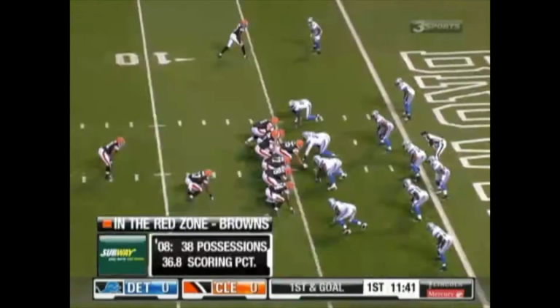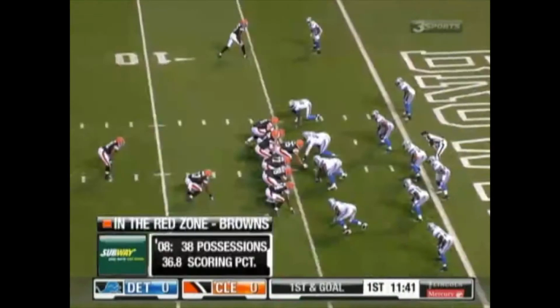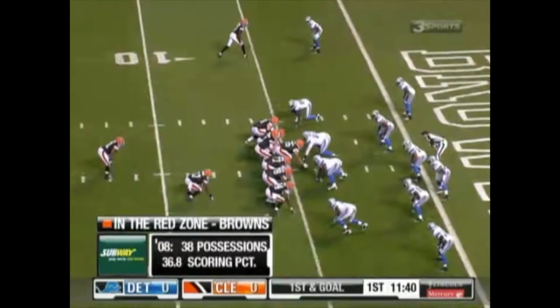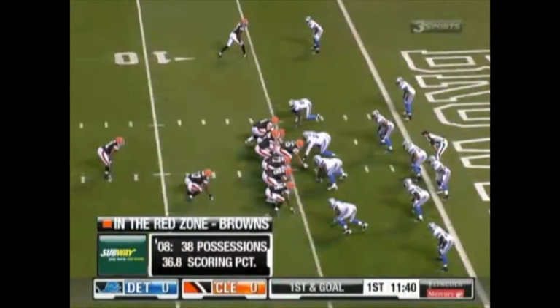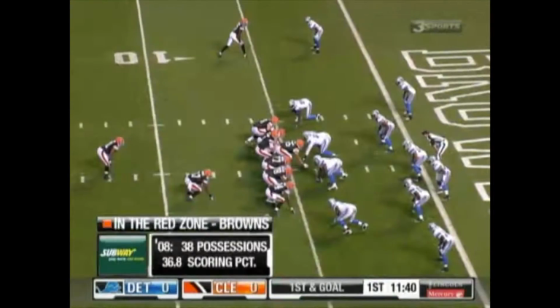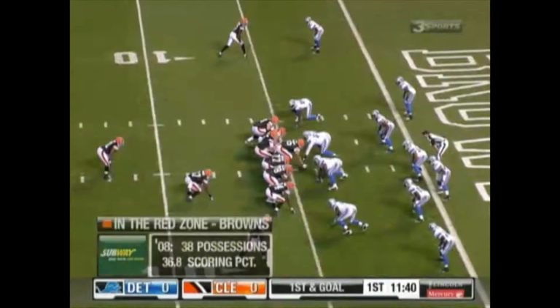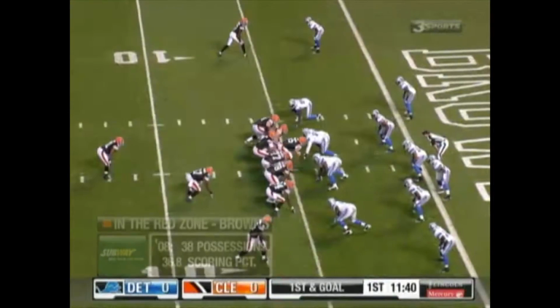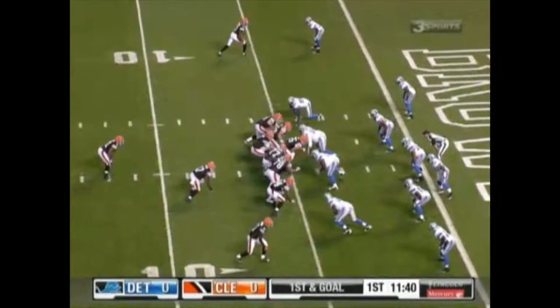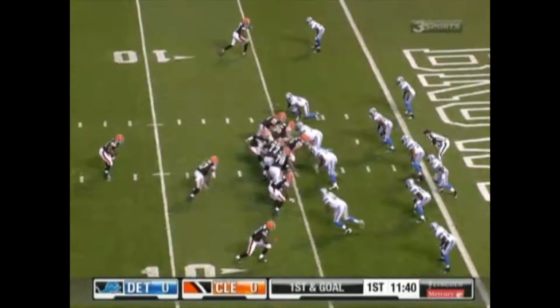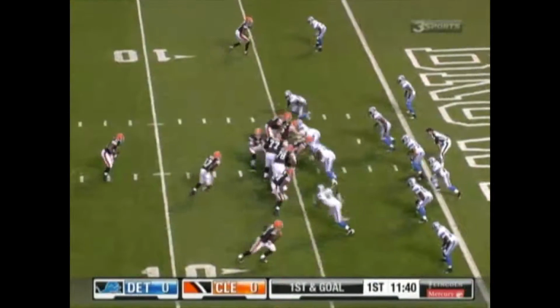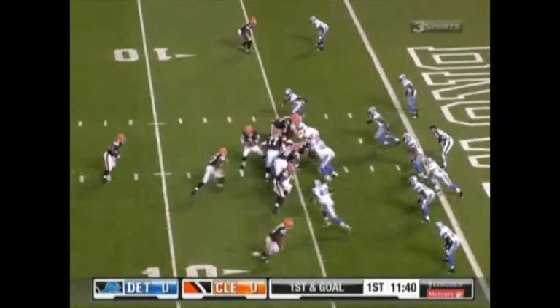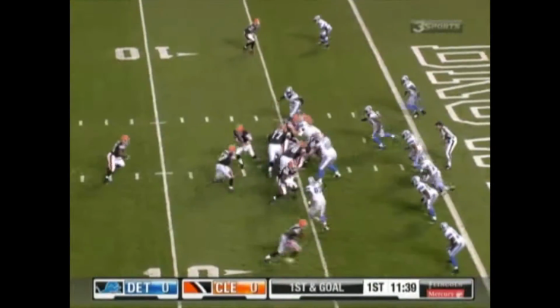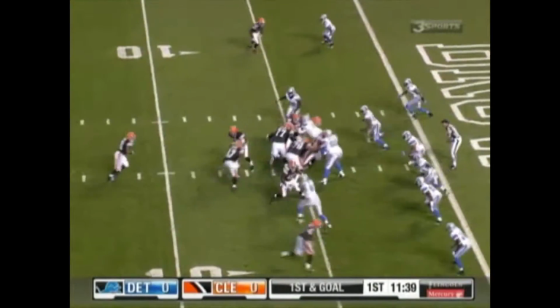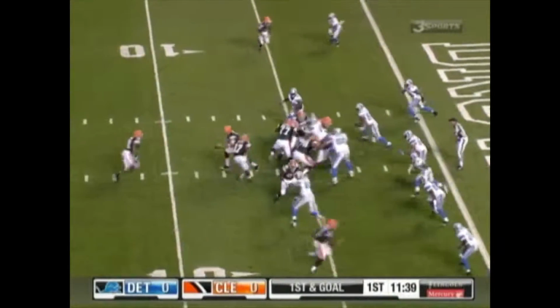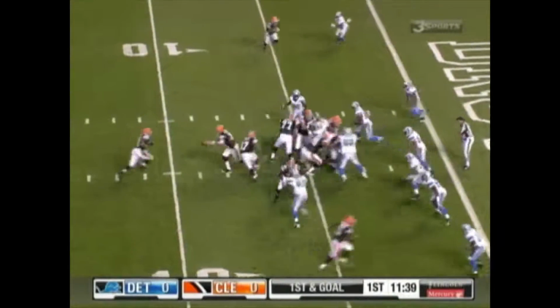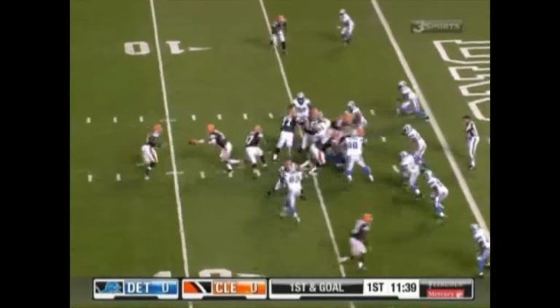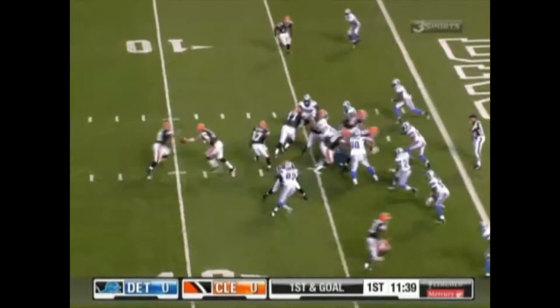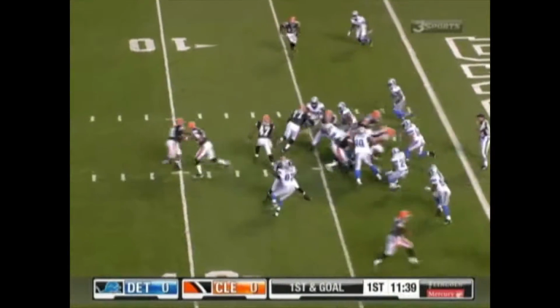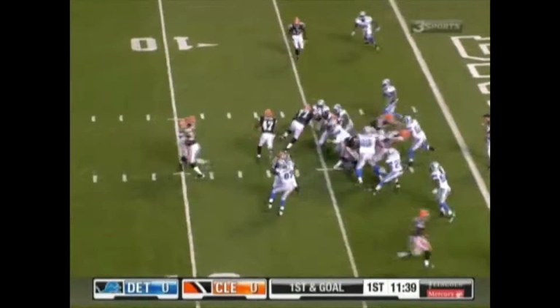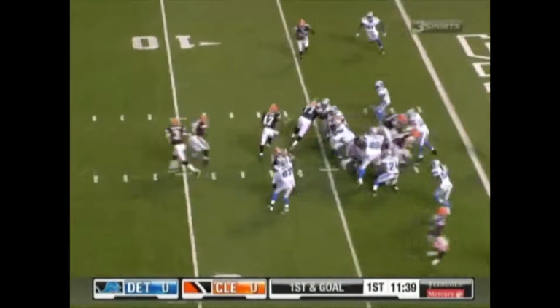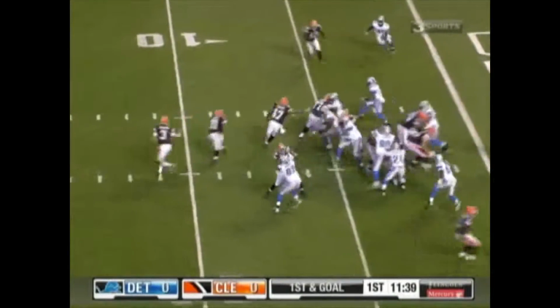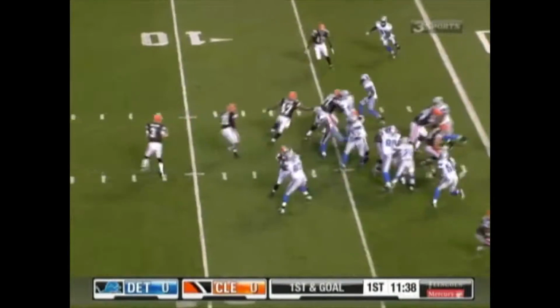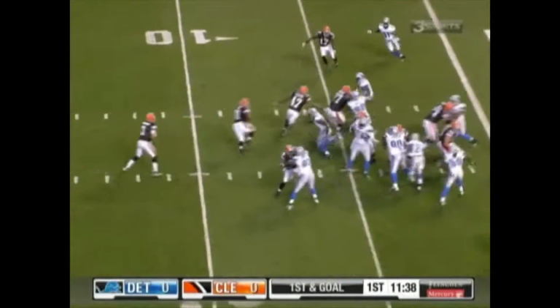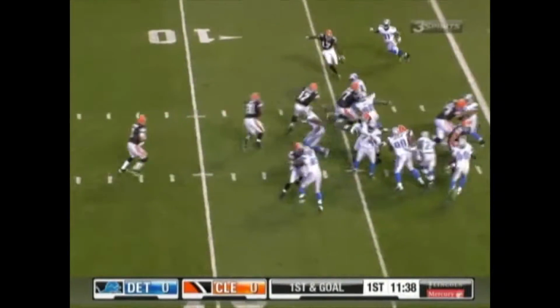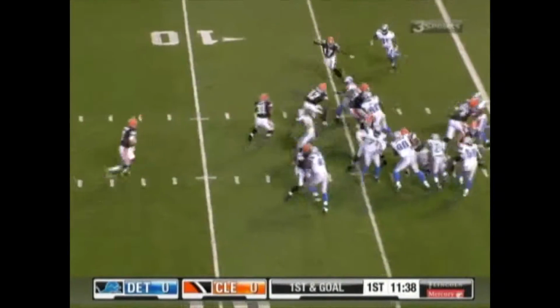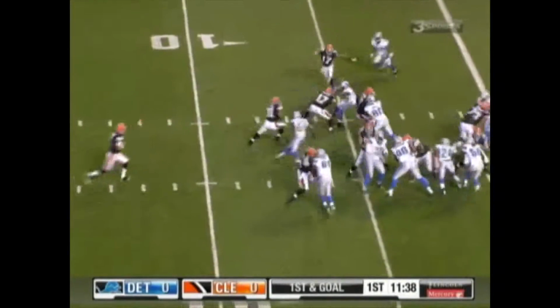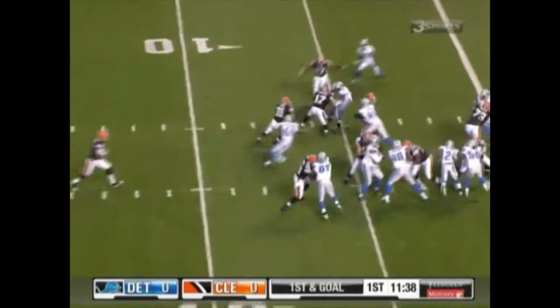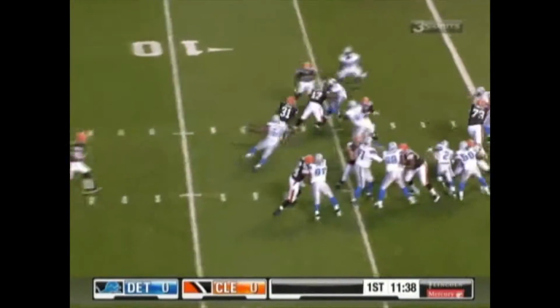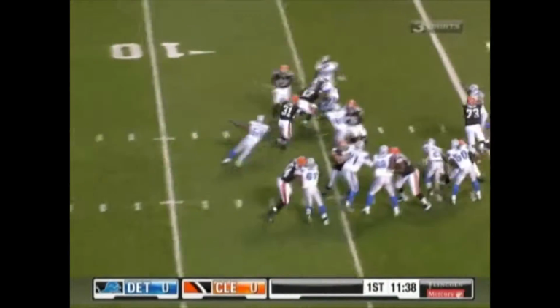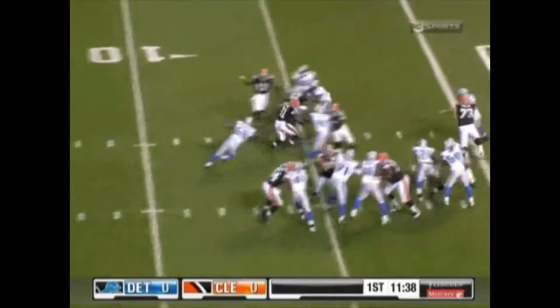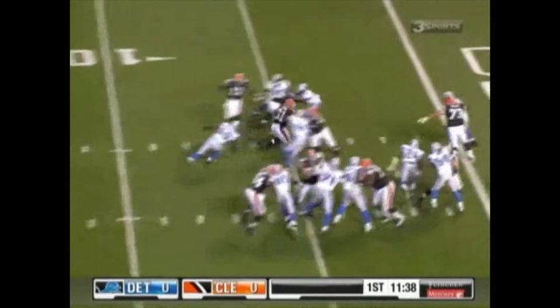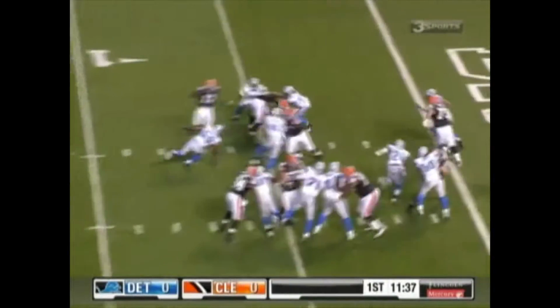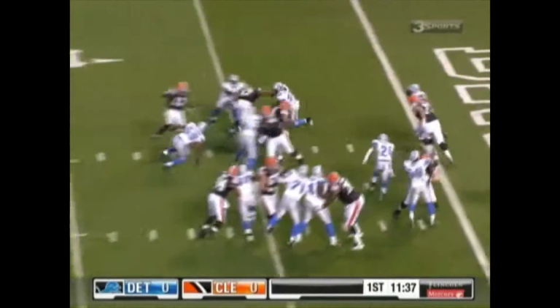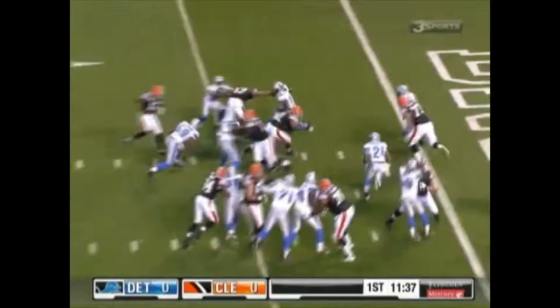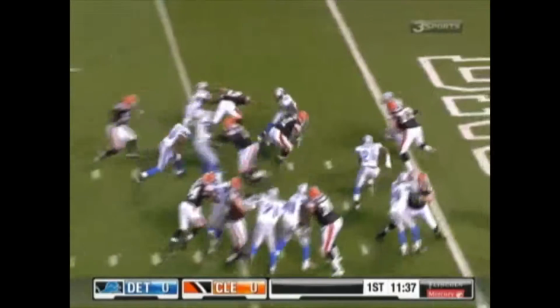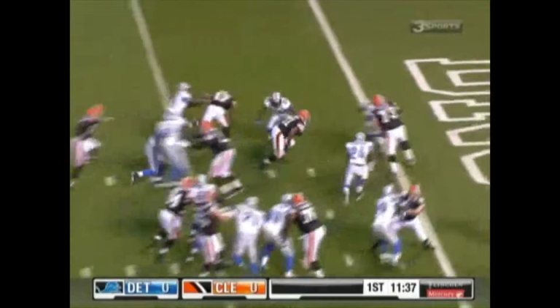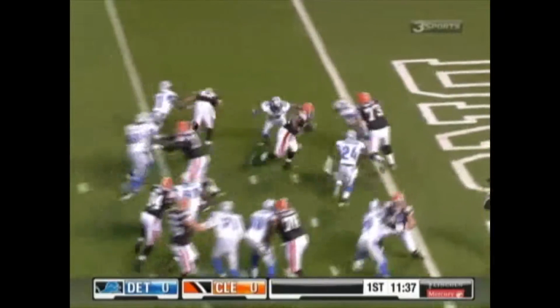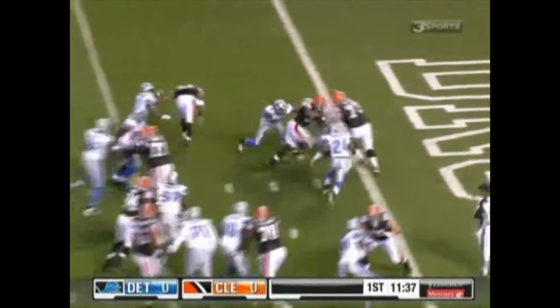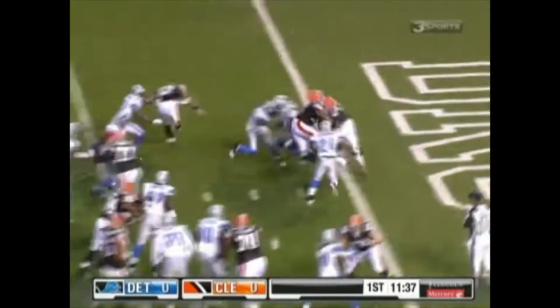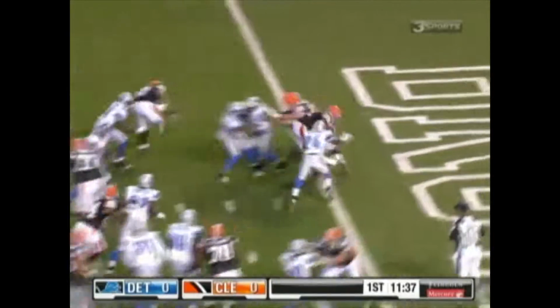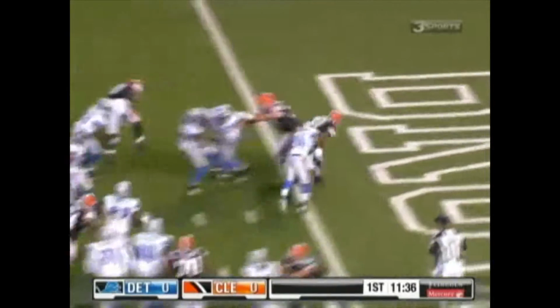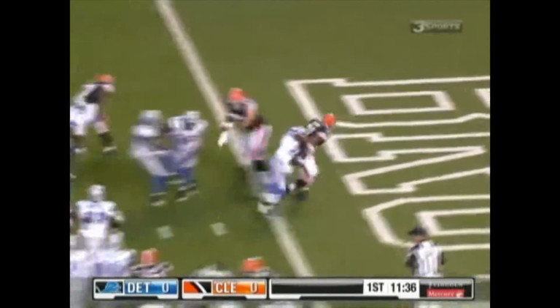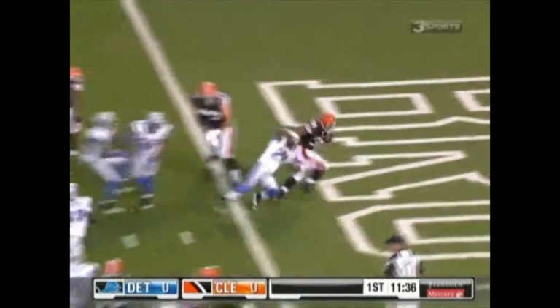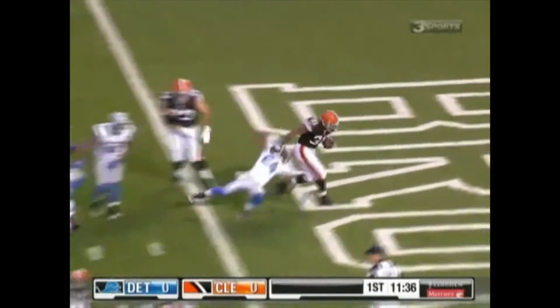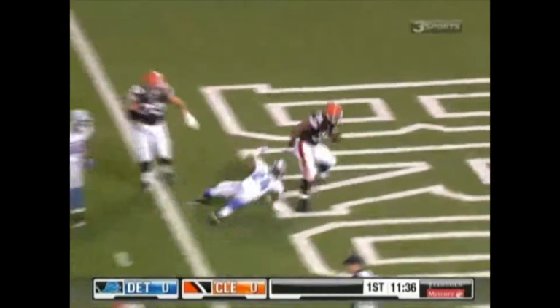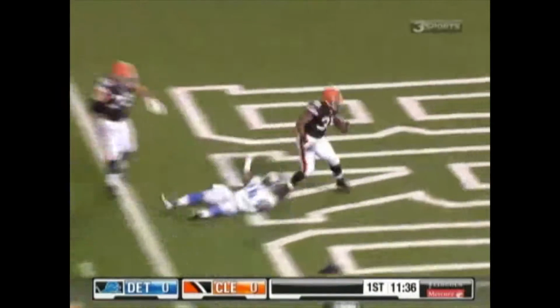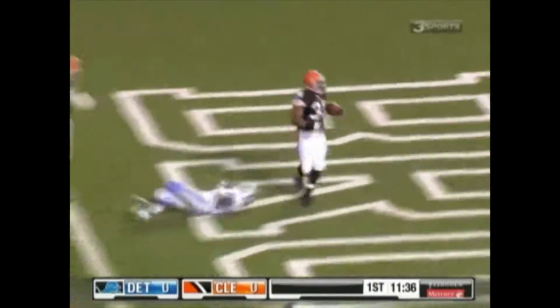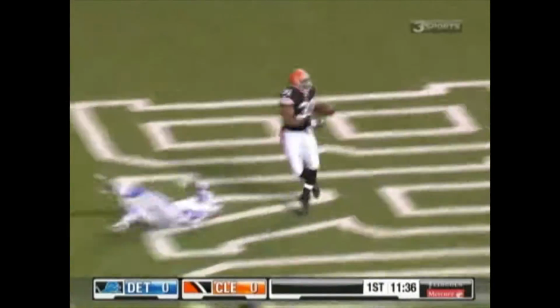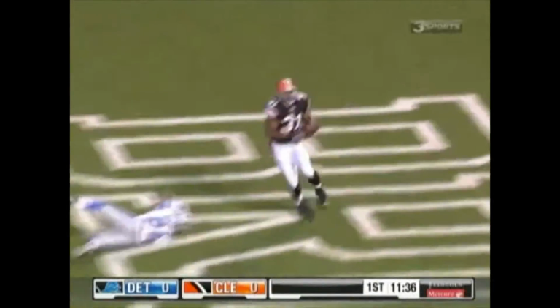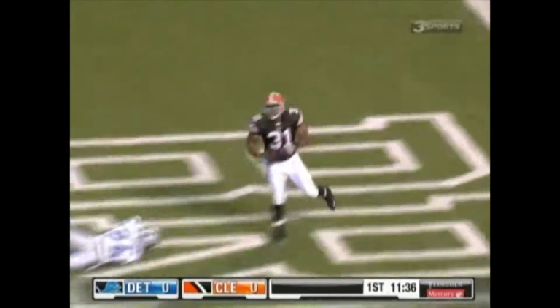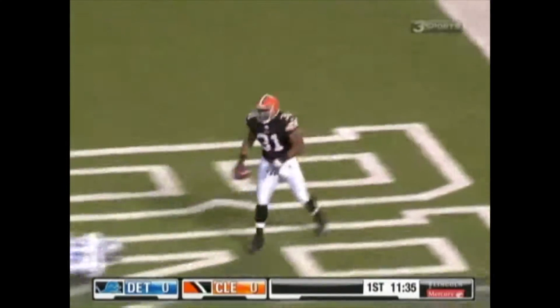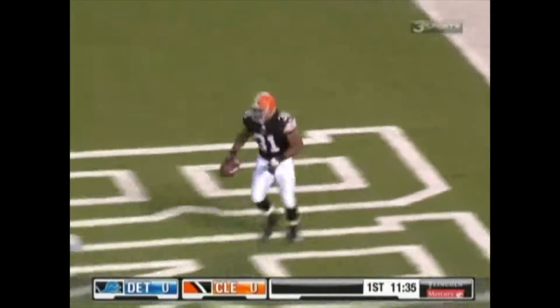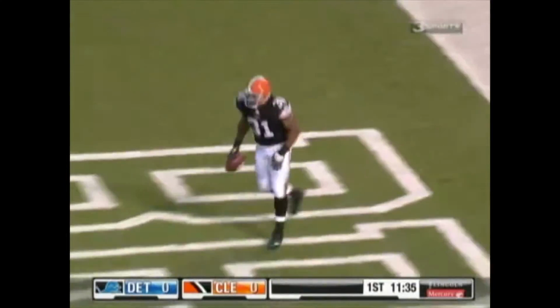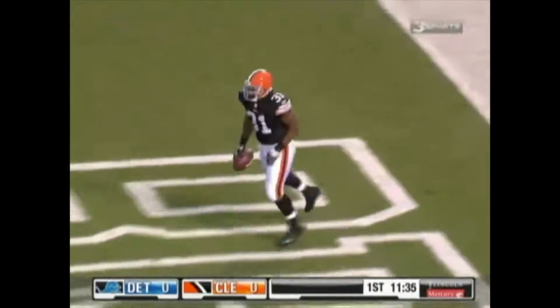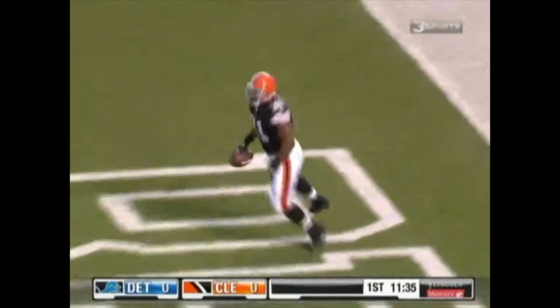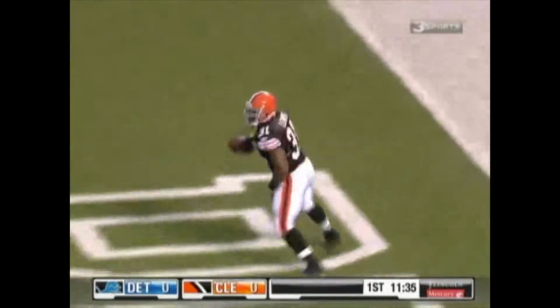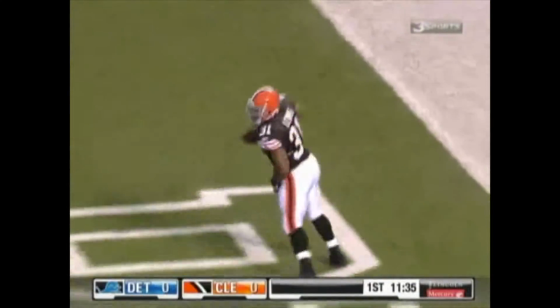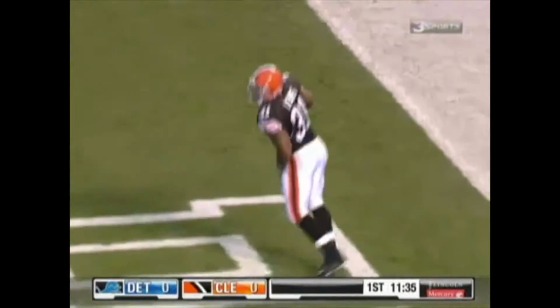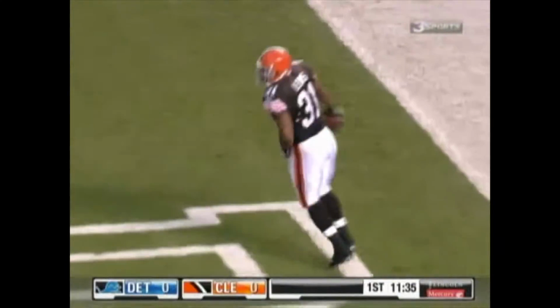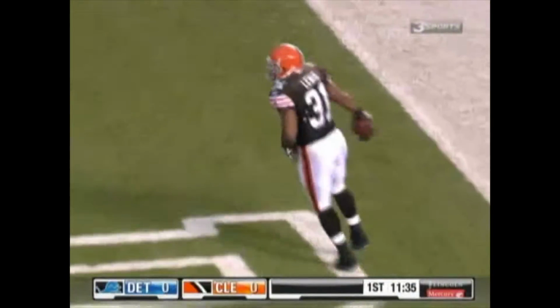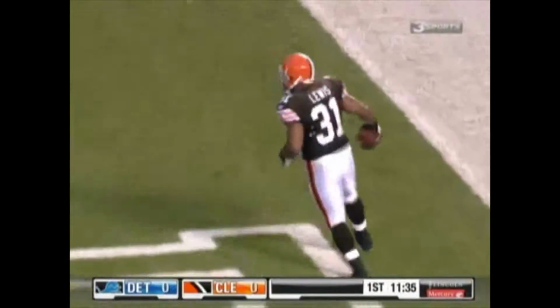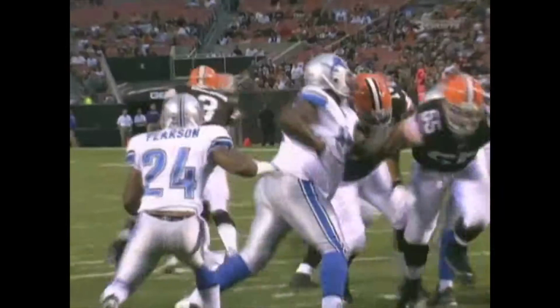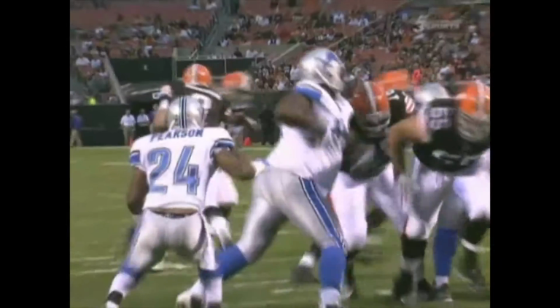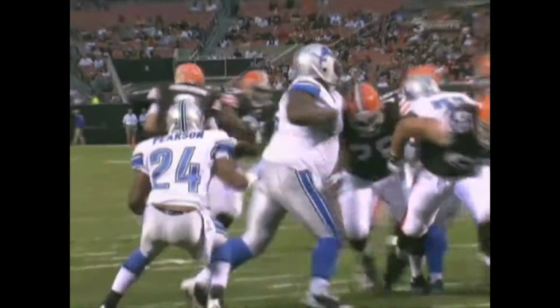Anderson now reaching under center. He turns, gives to Lewis — left tackle — 3, 2, 1, touchdown, Browns!